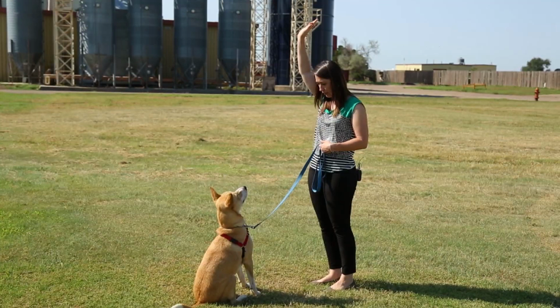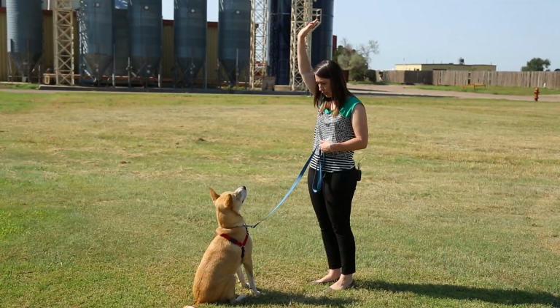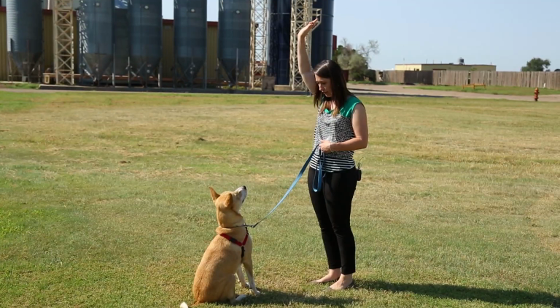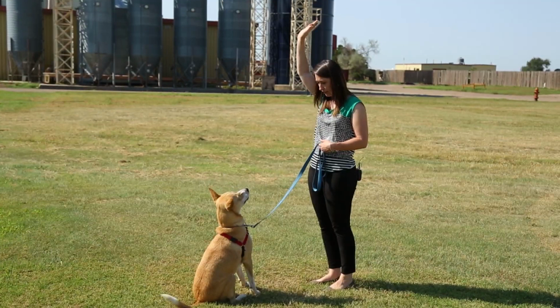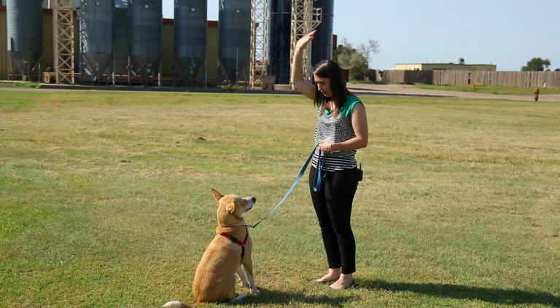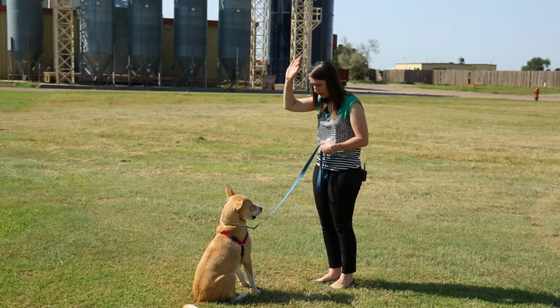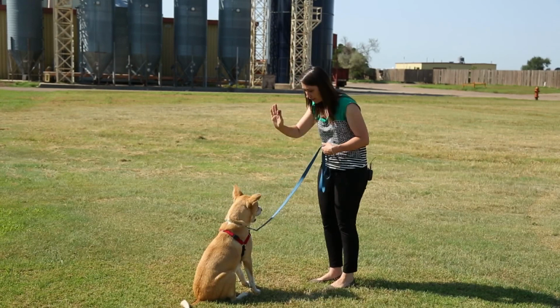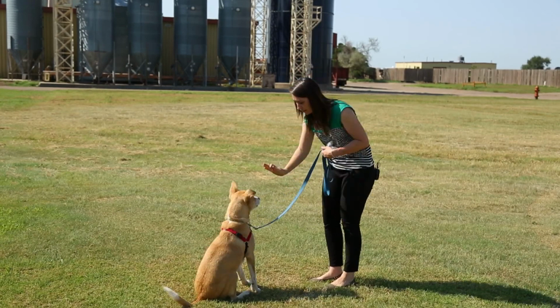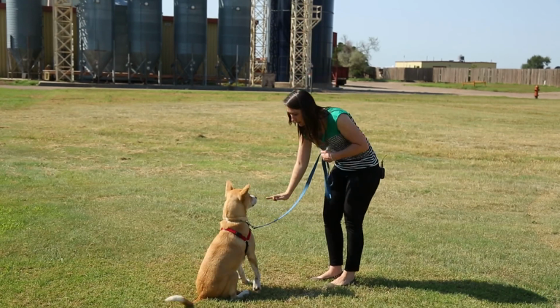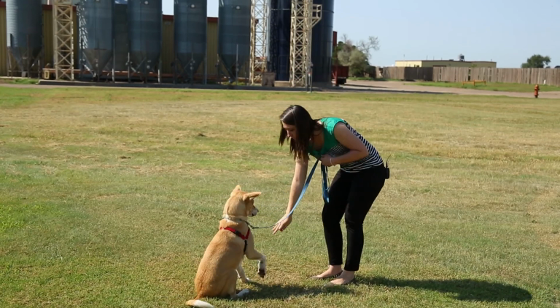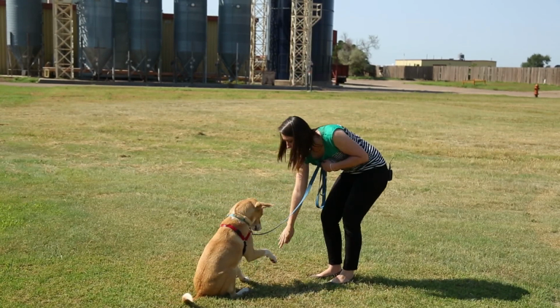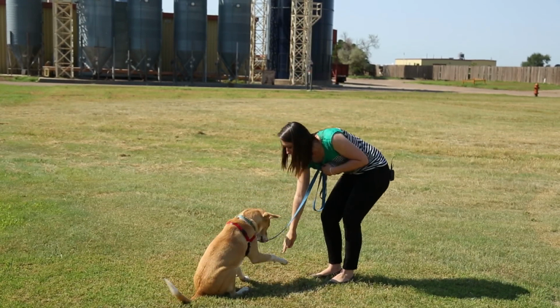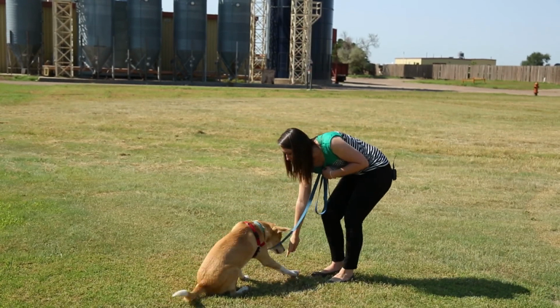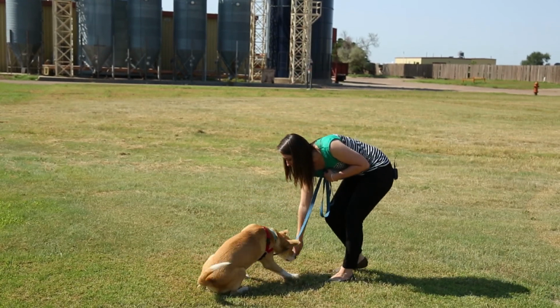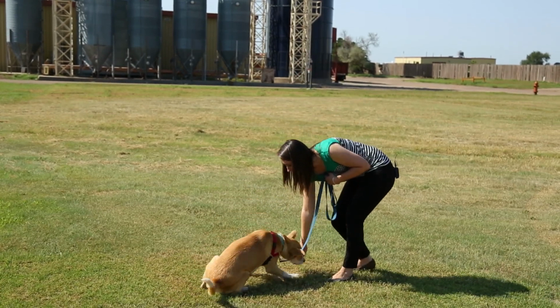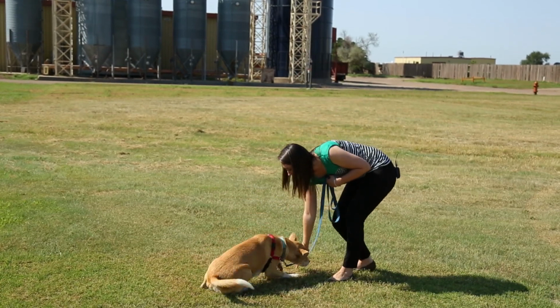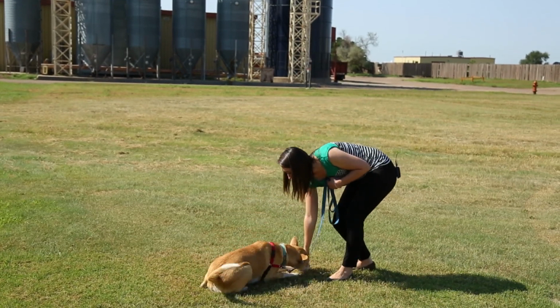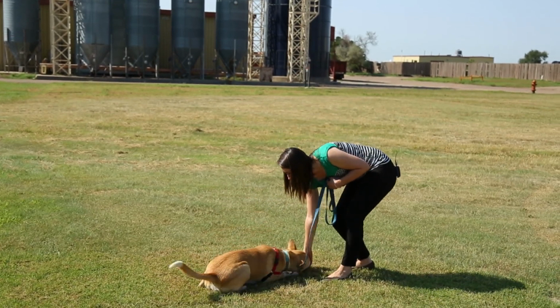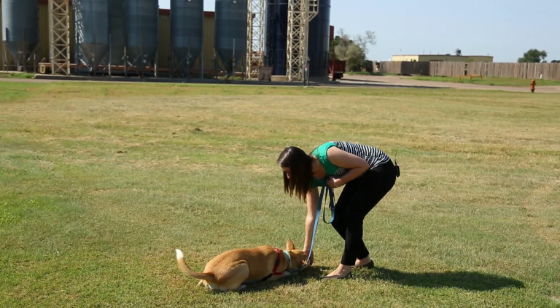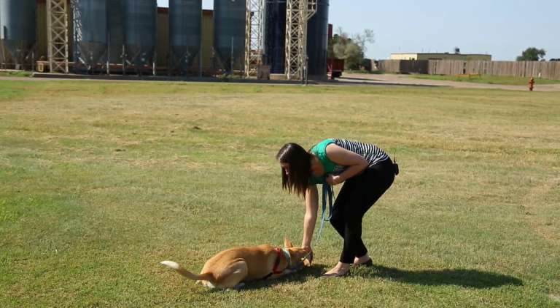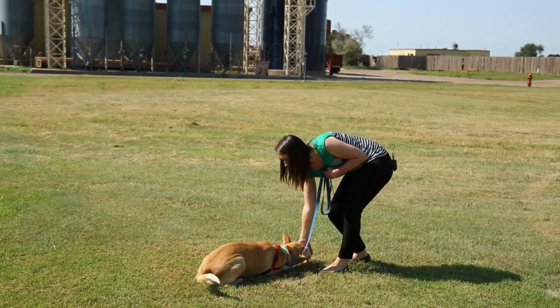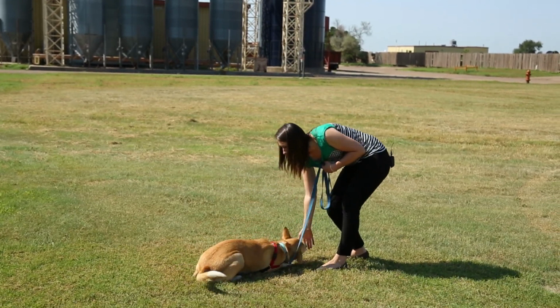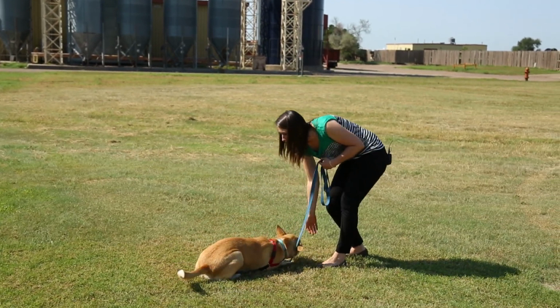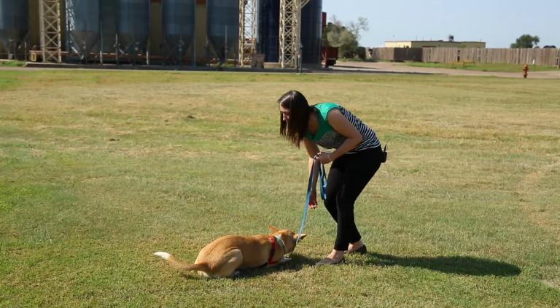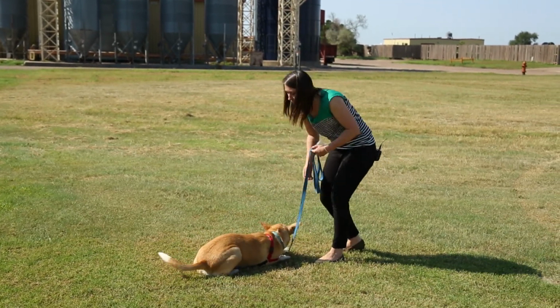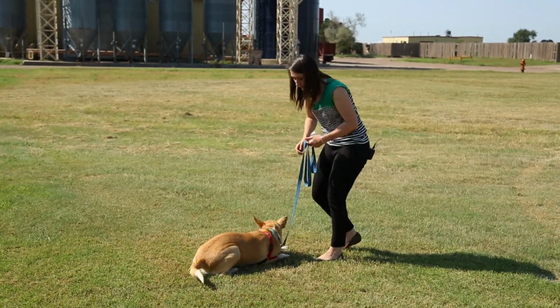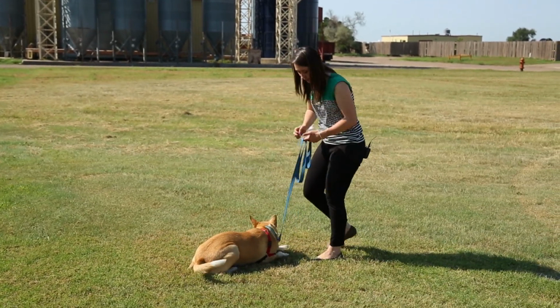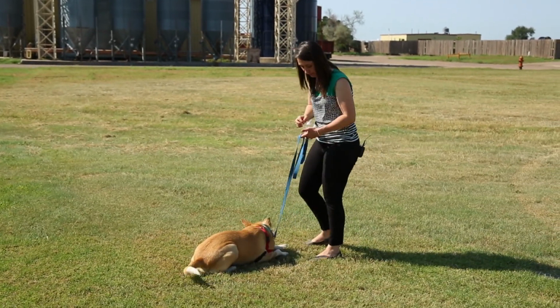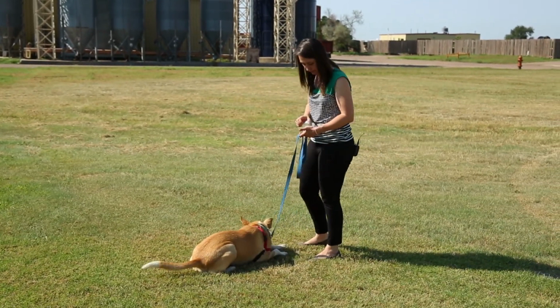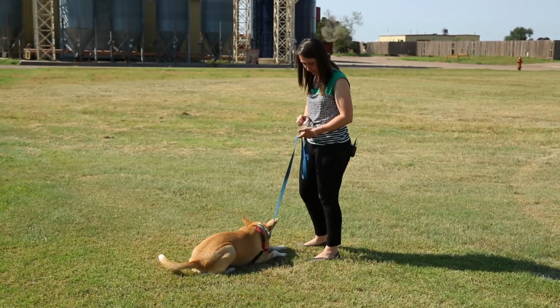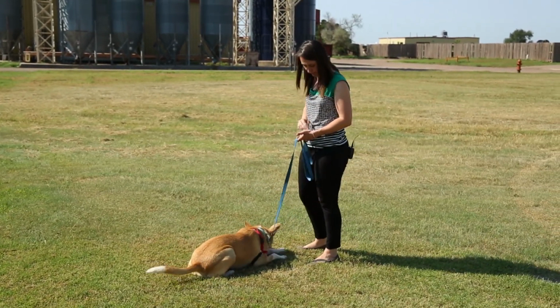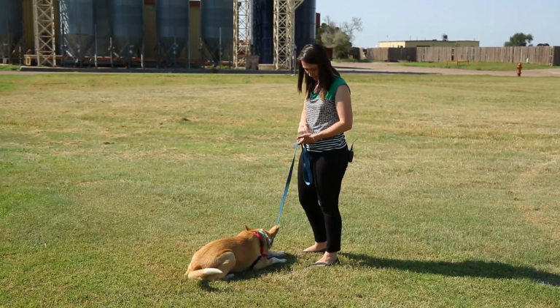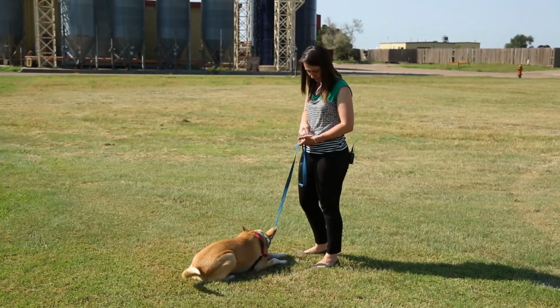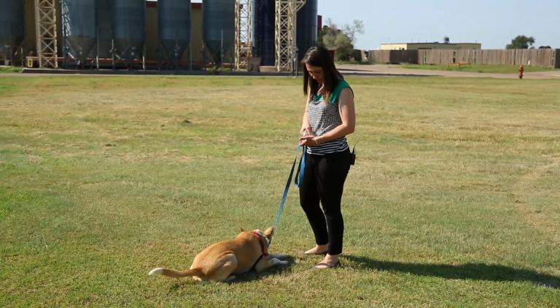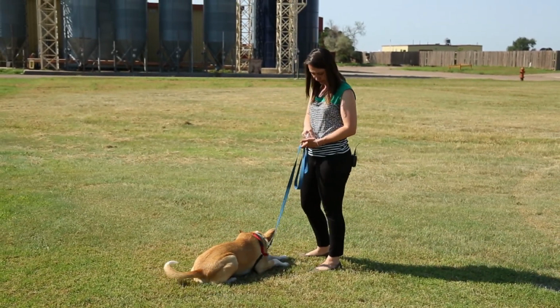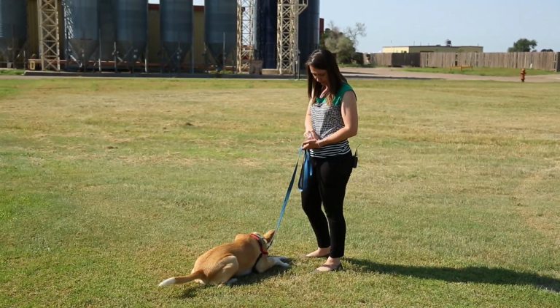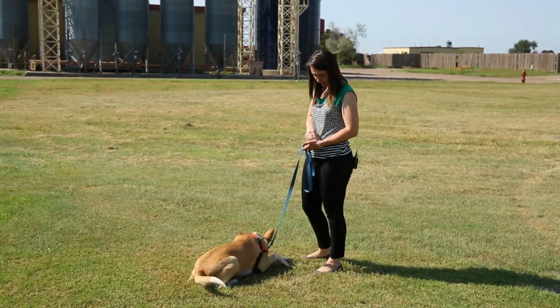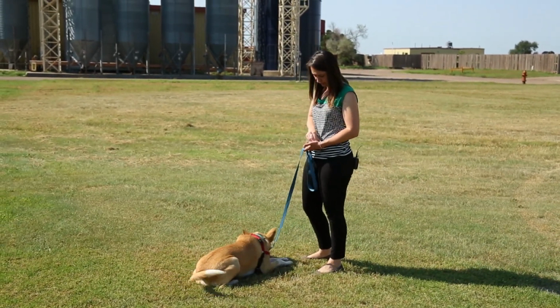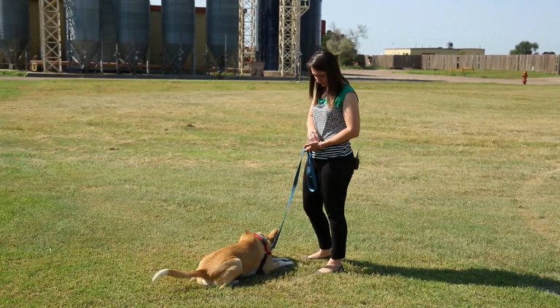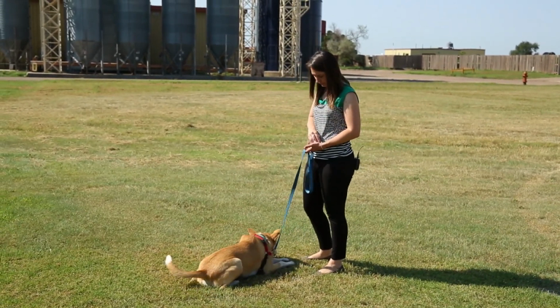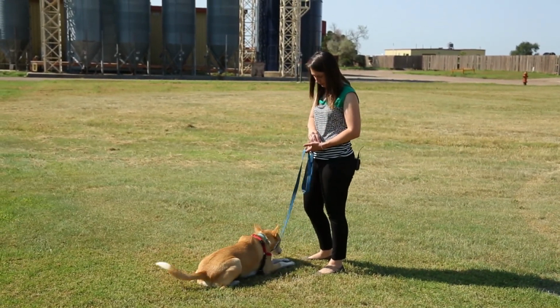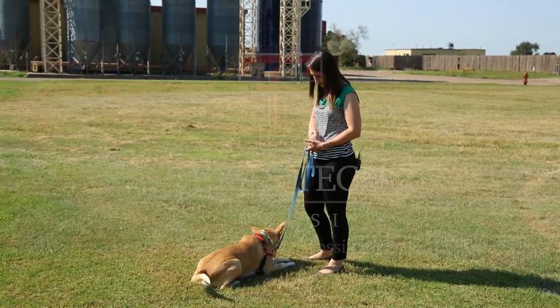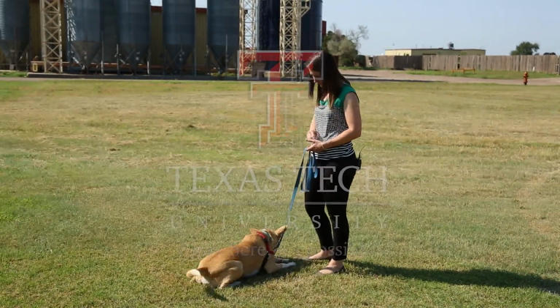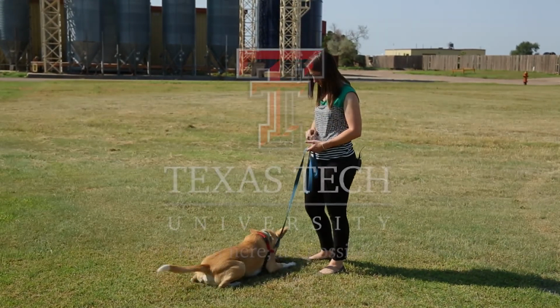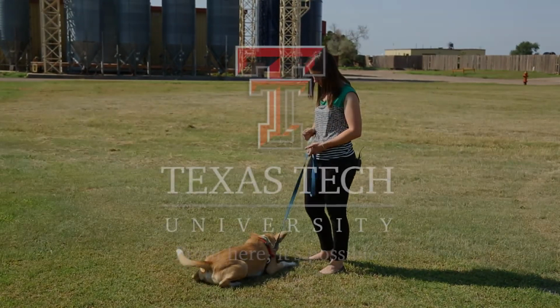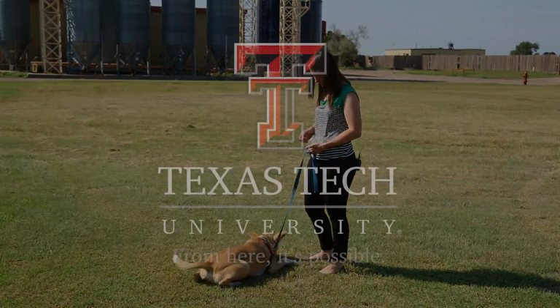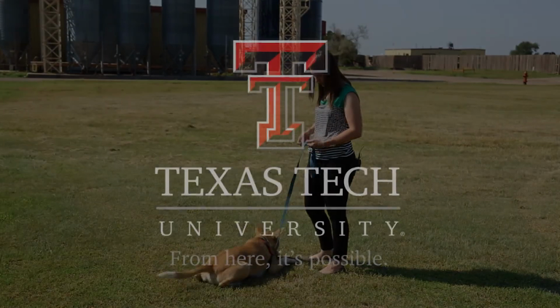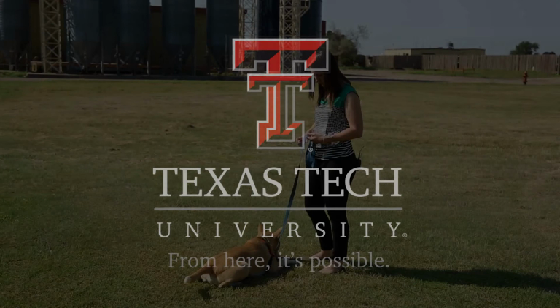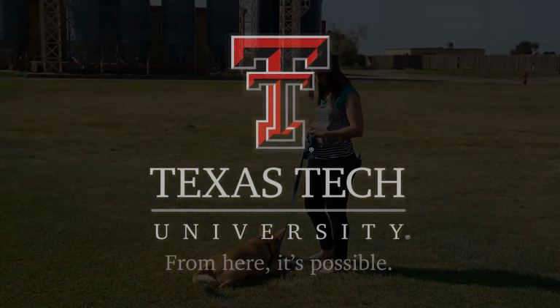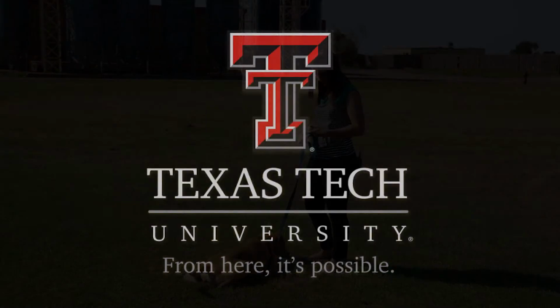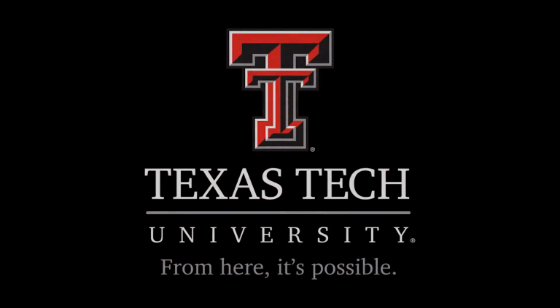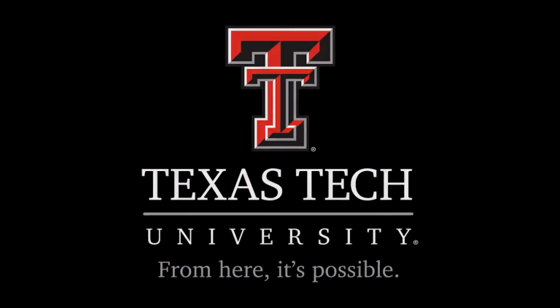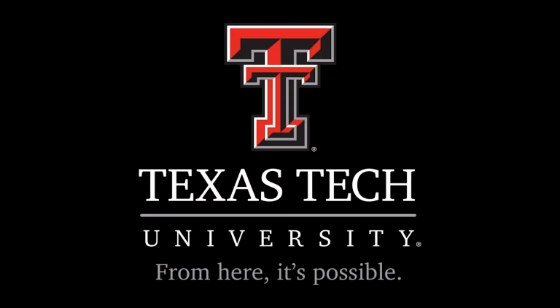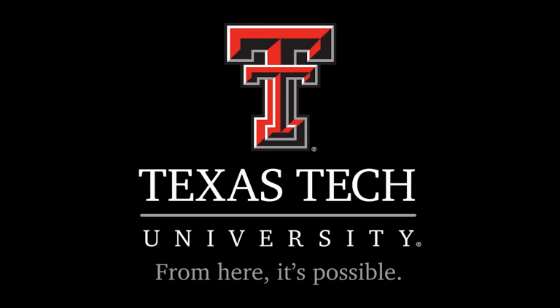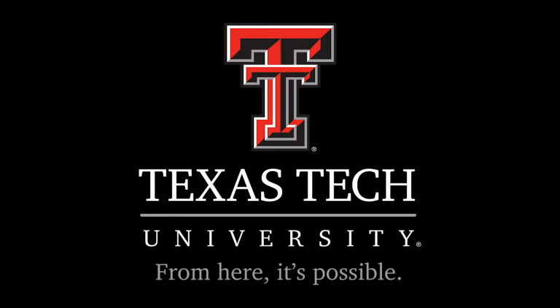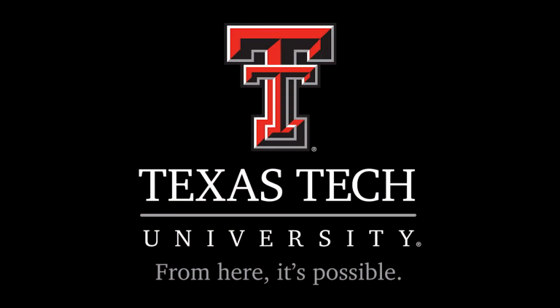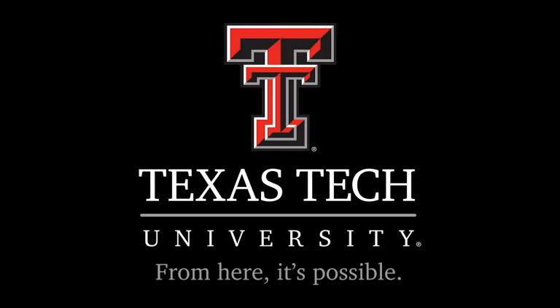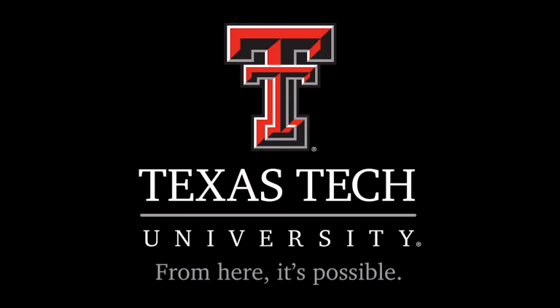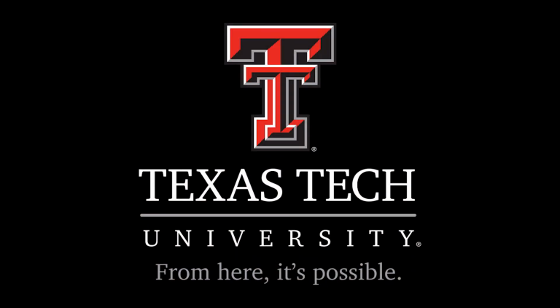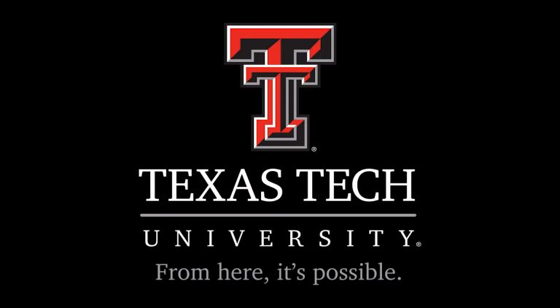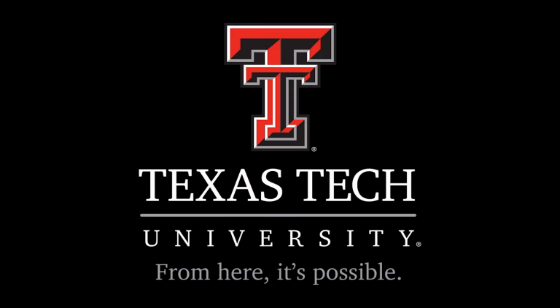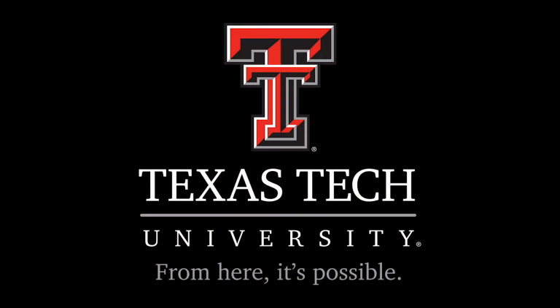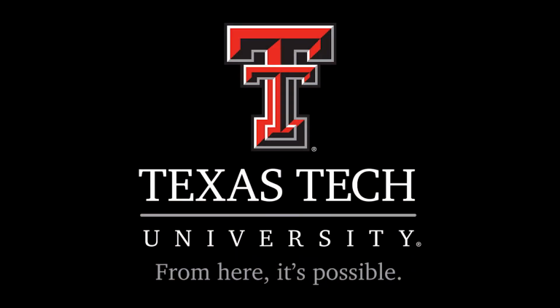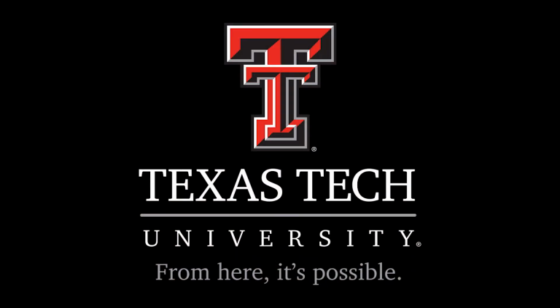Everything we learn from here we want to take into the community — not just locally, but also nationally. For Texas Tech Today, I'm Allison Hirth.